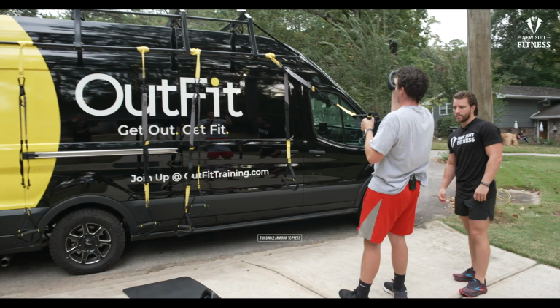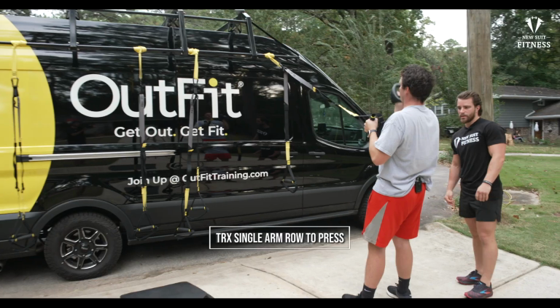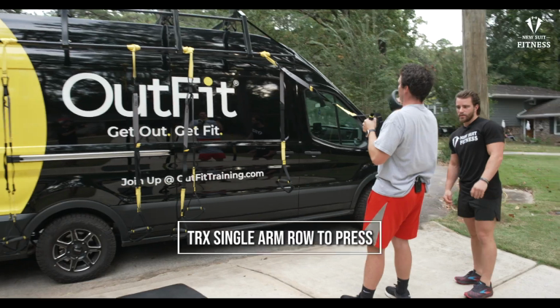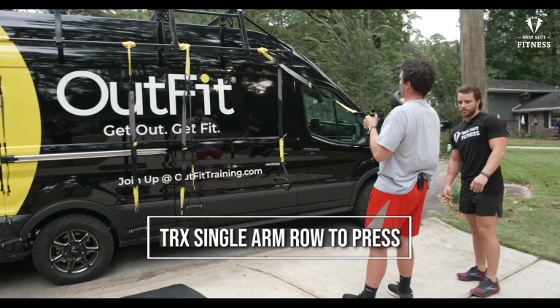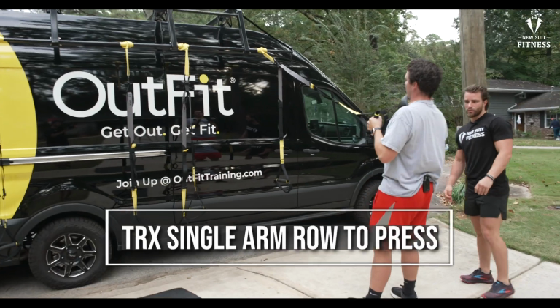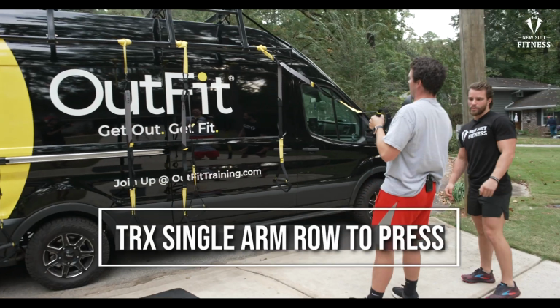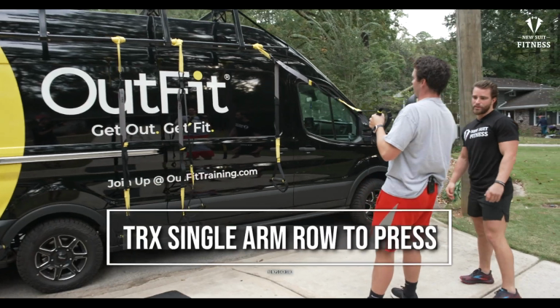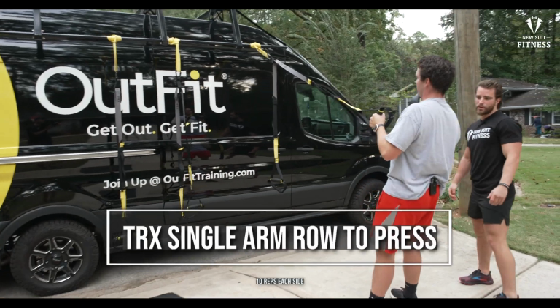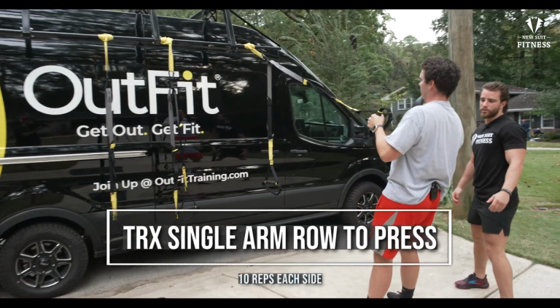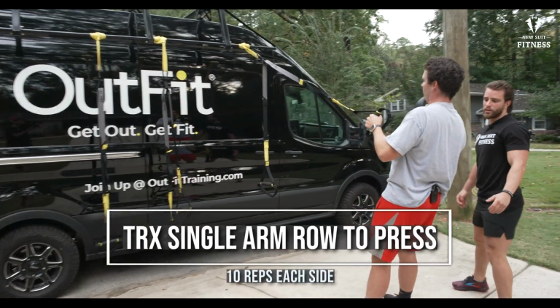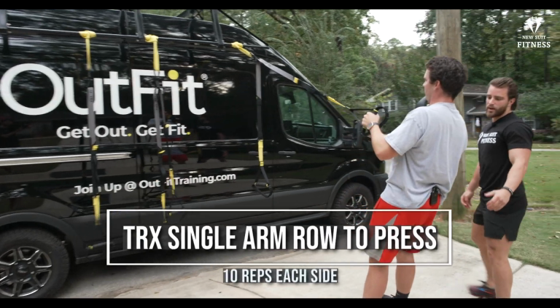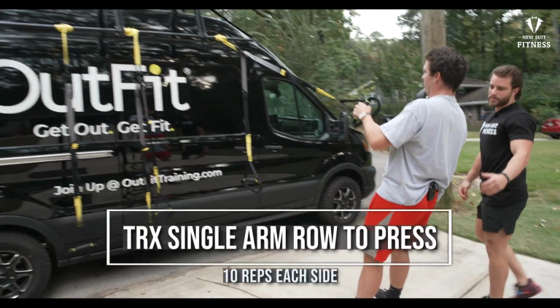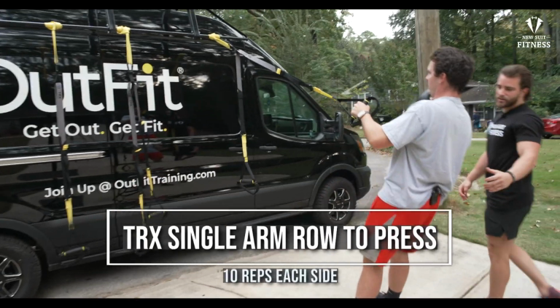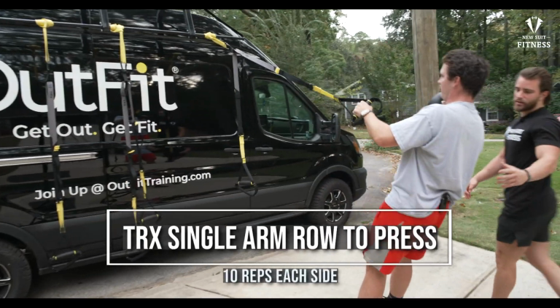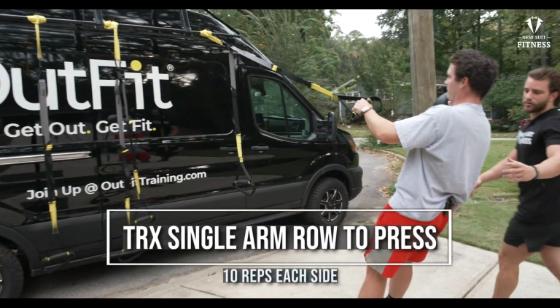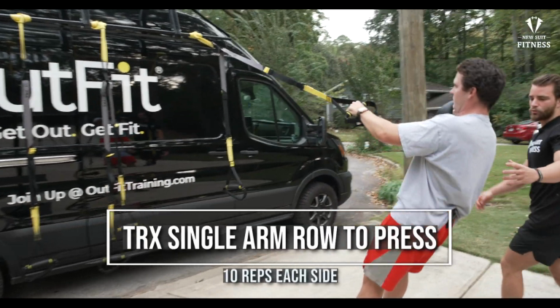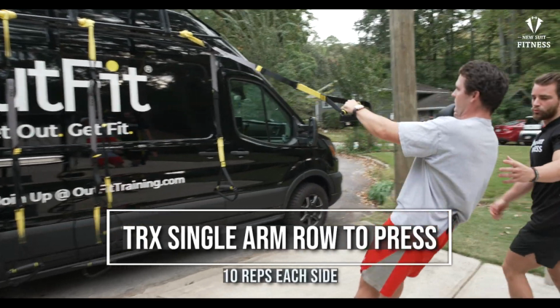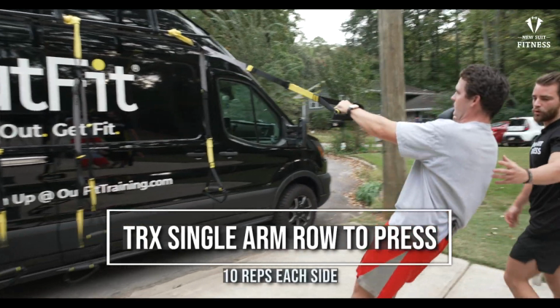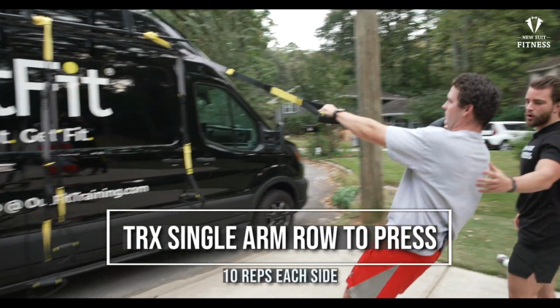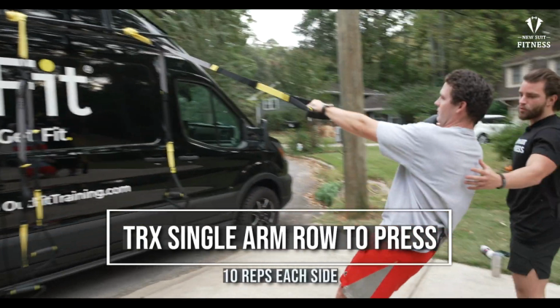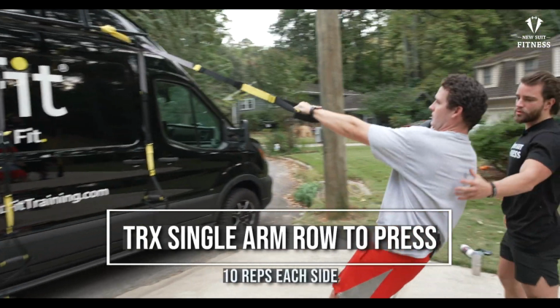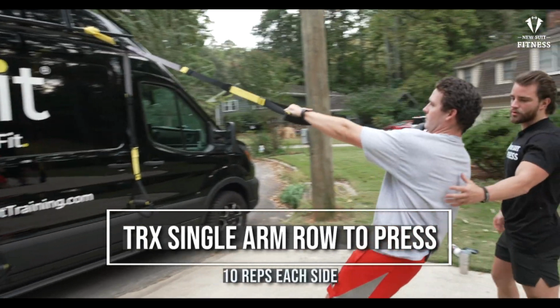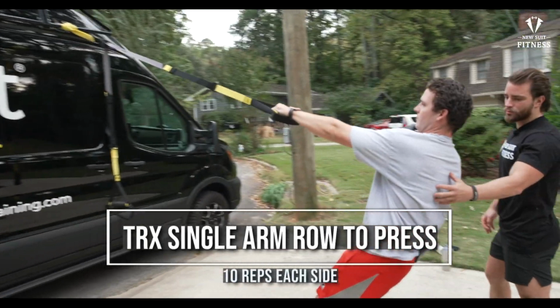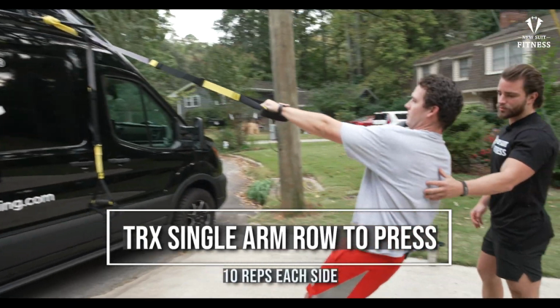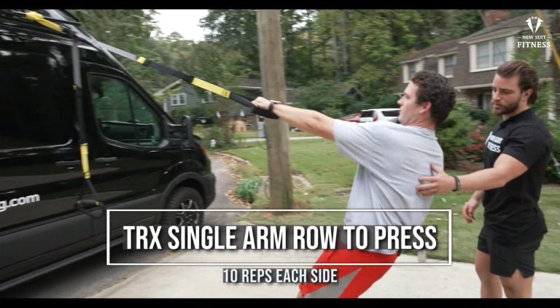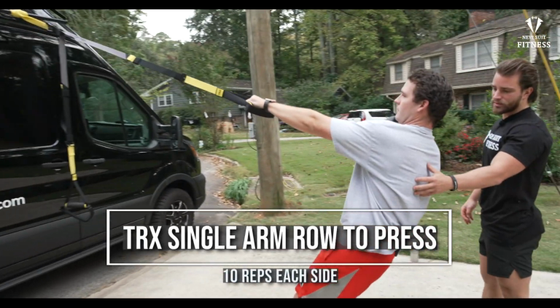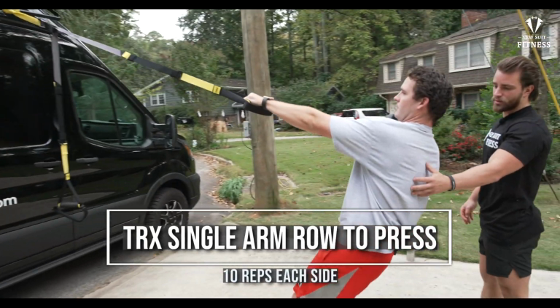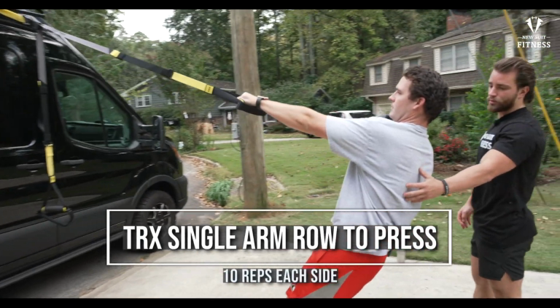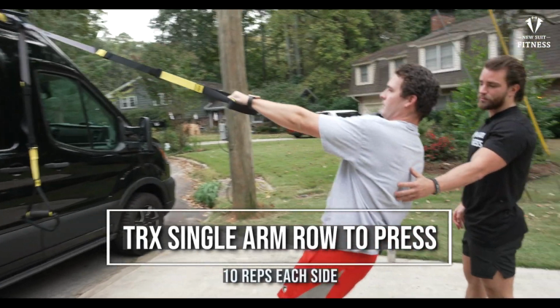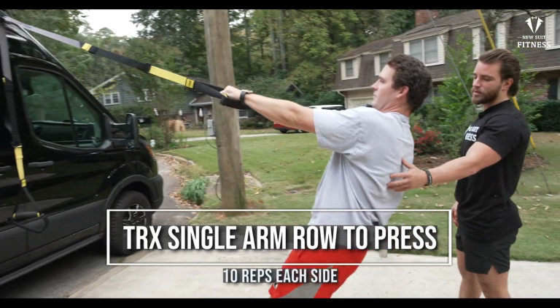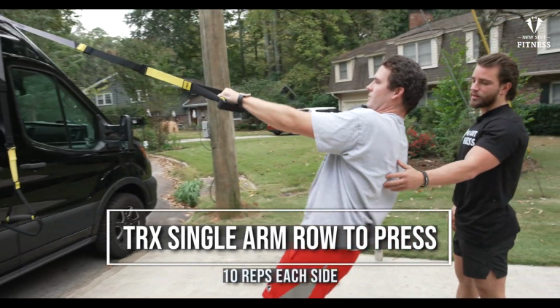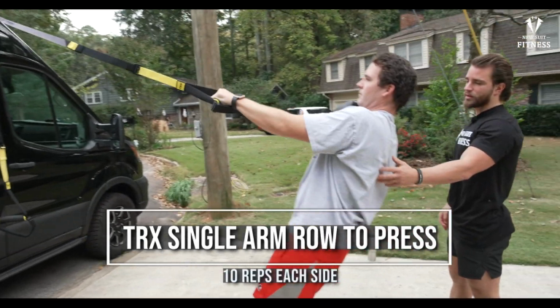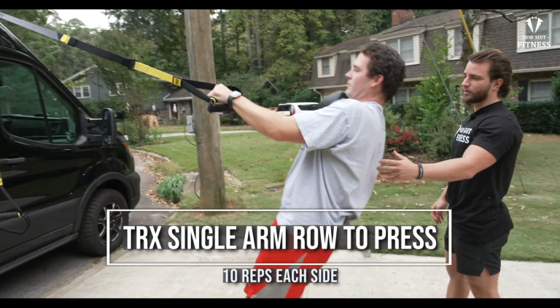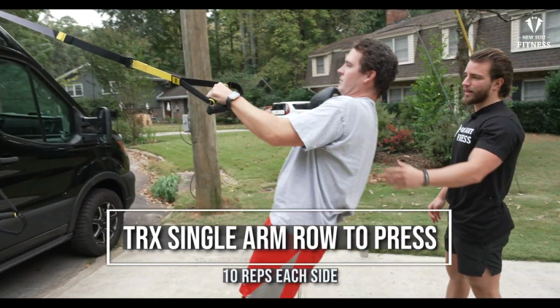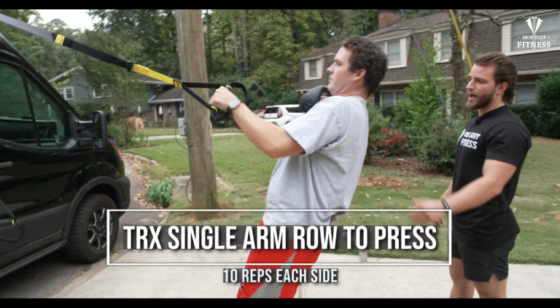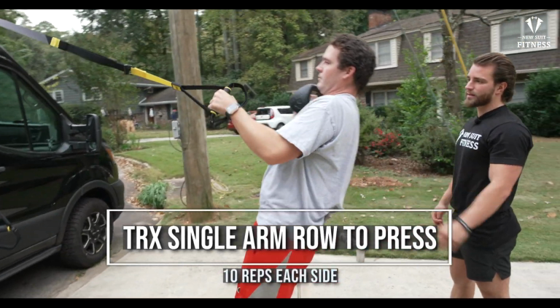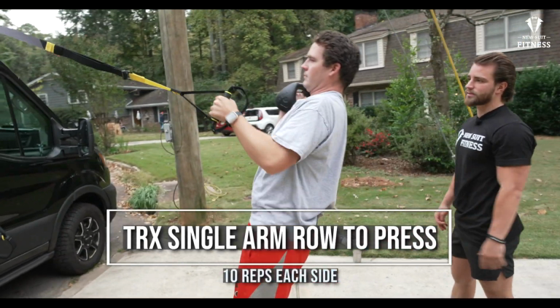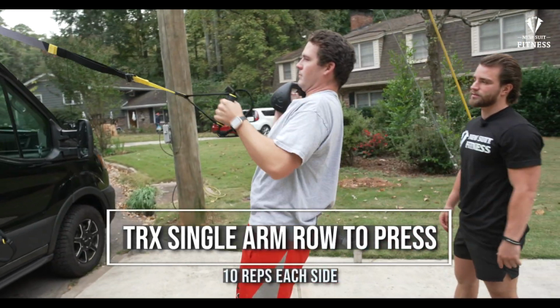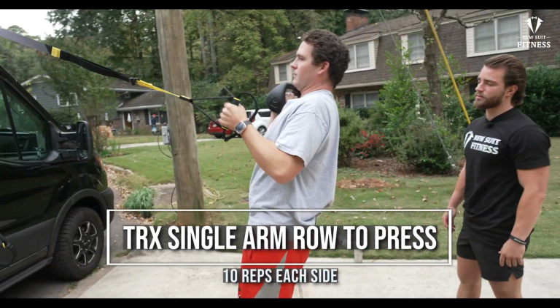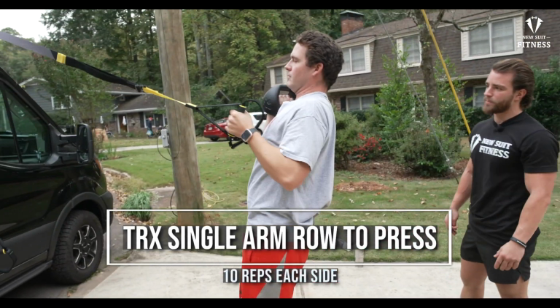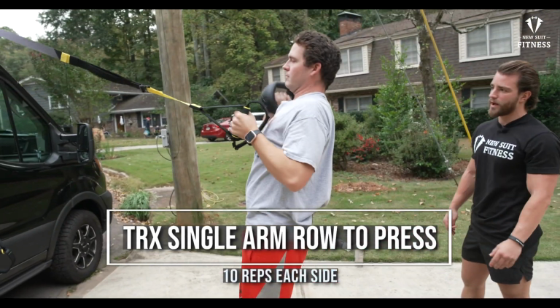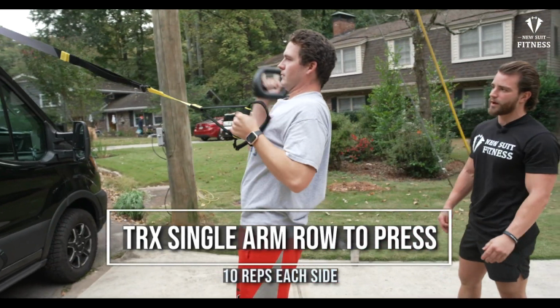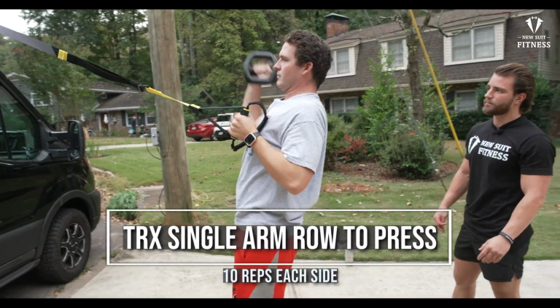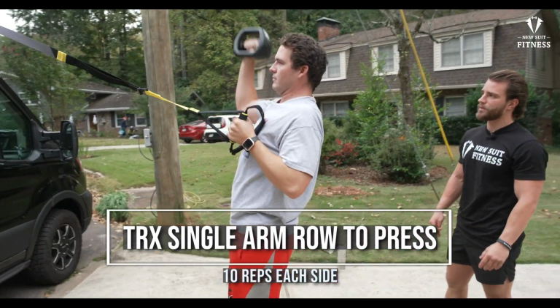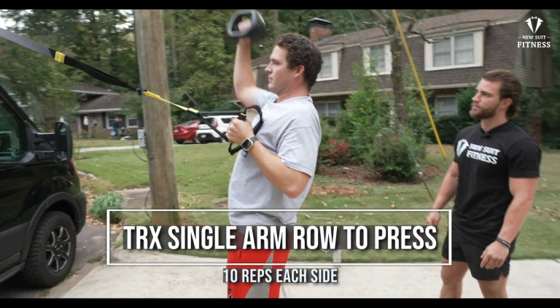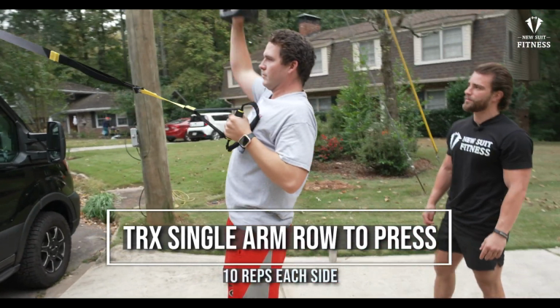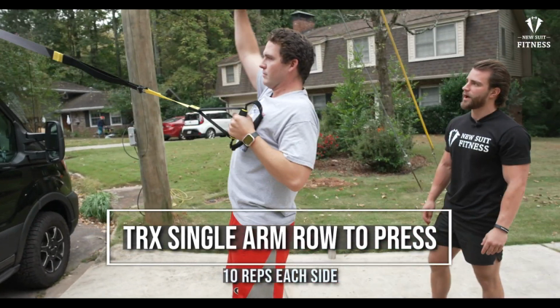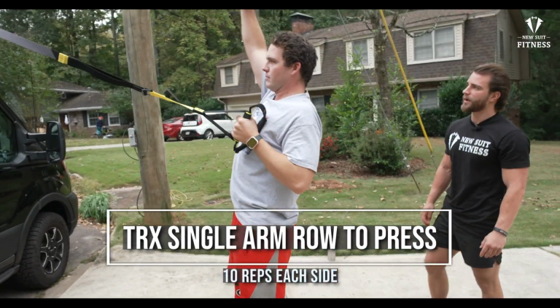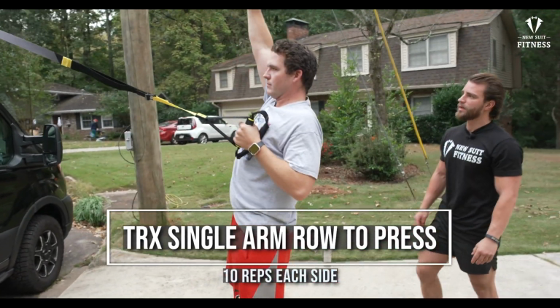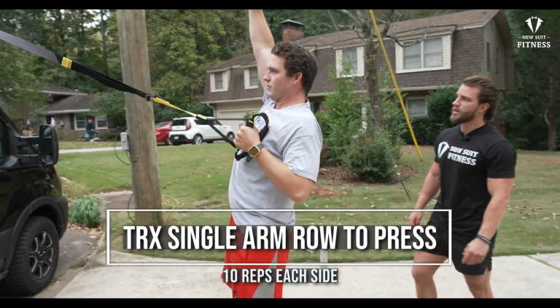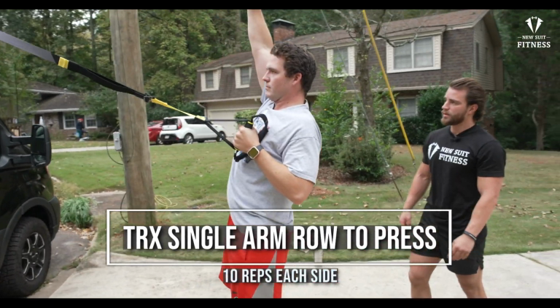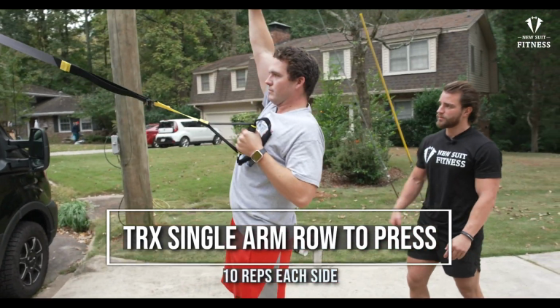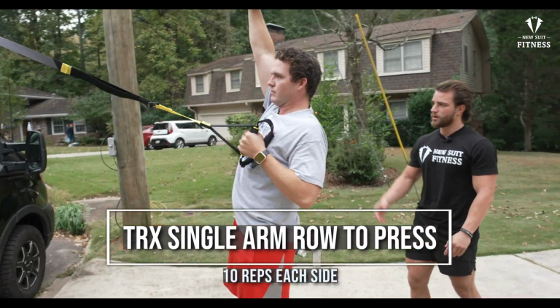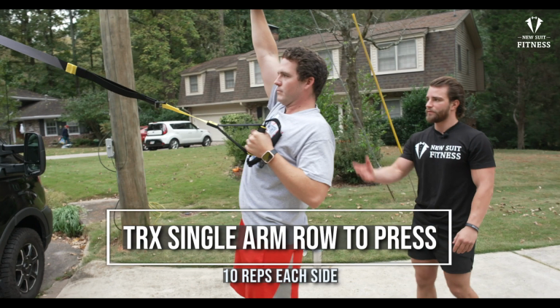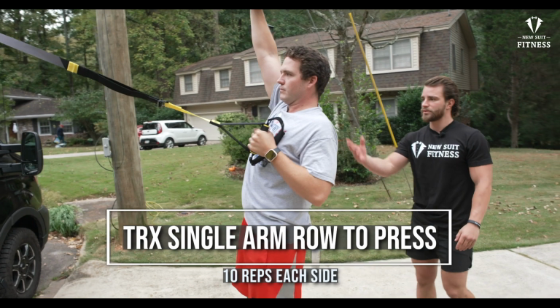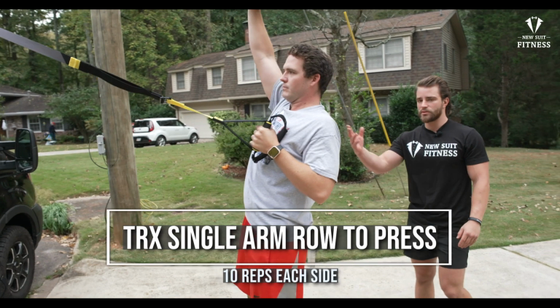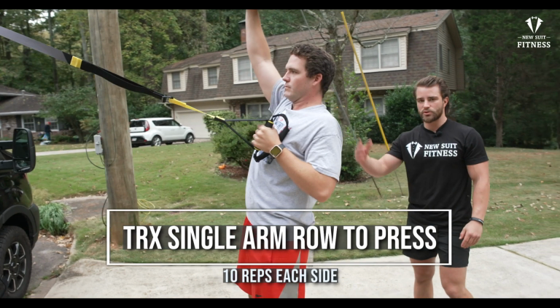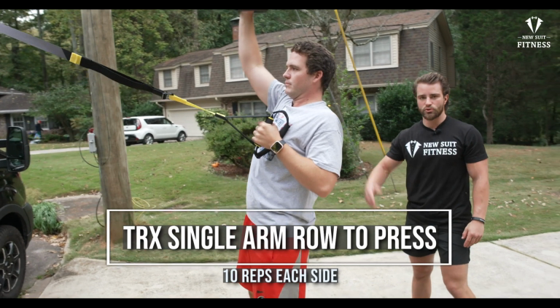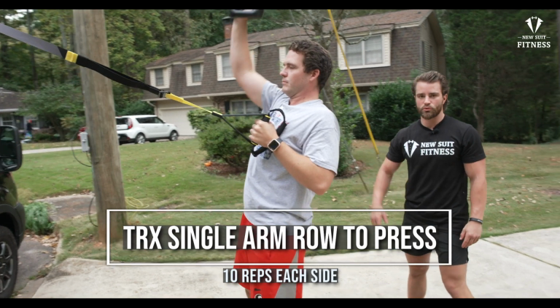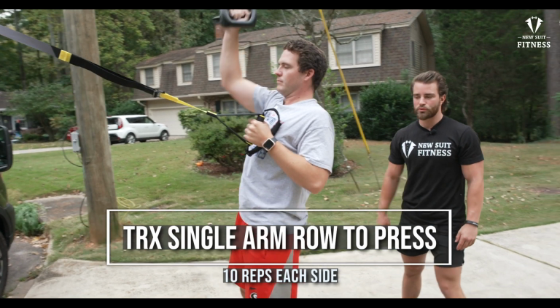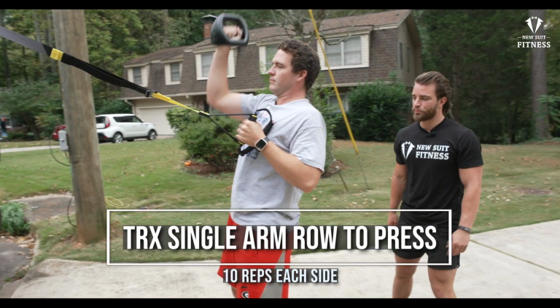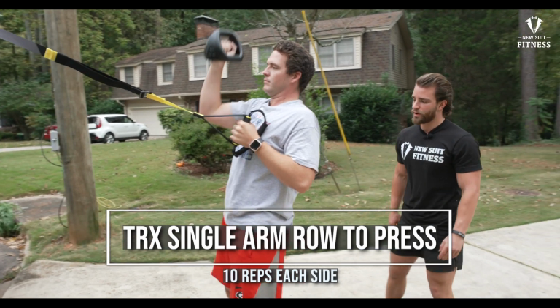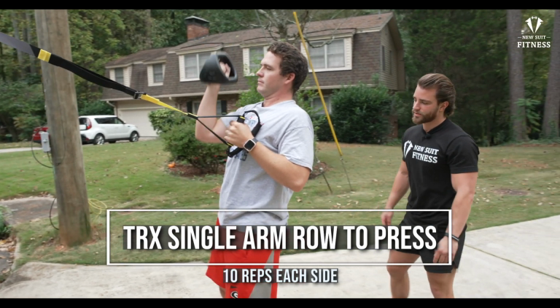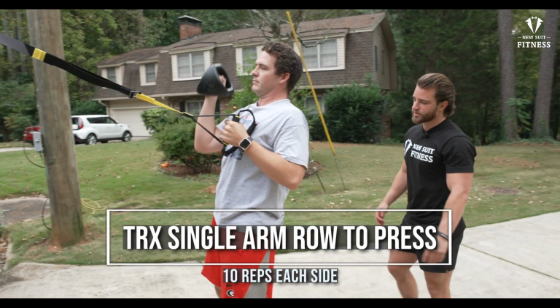So we're going to be utilizing the row, which is going to be the lats in the back, mid-back, to obviously the shoulder press.